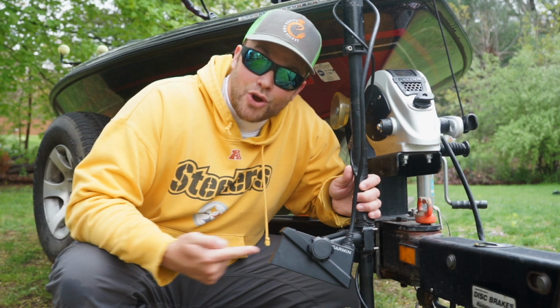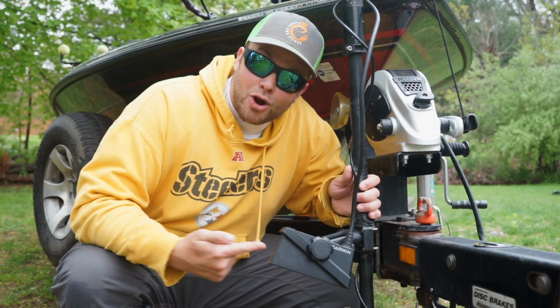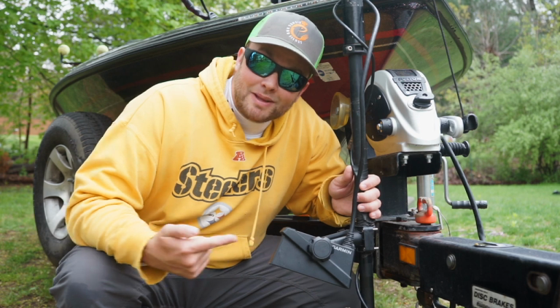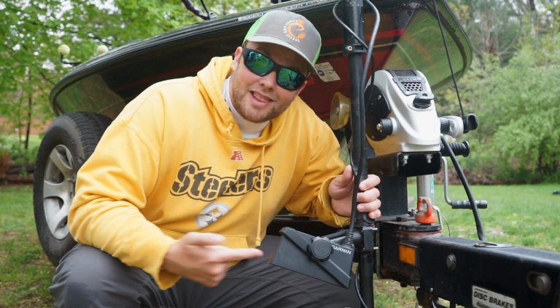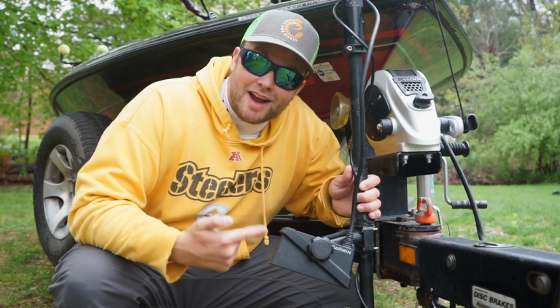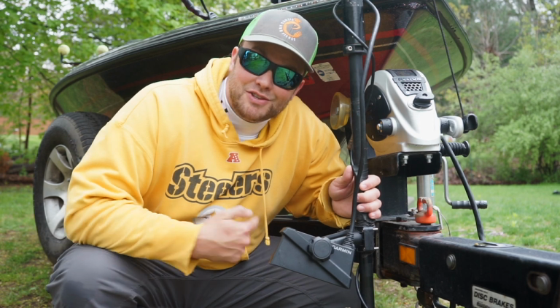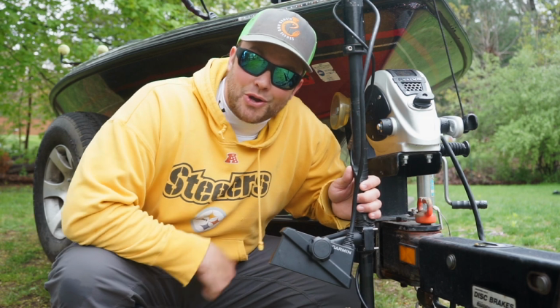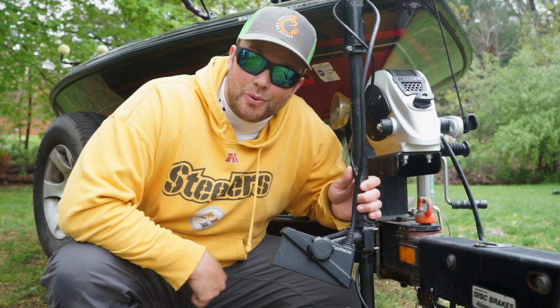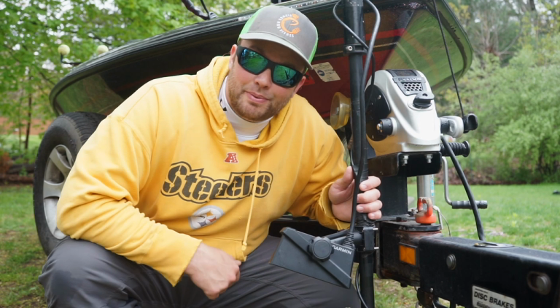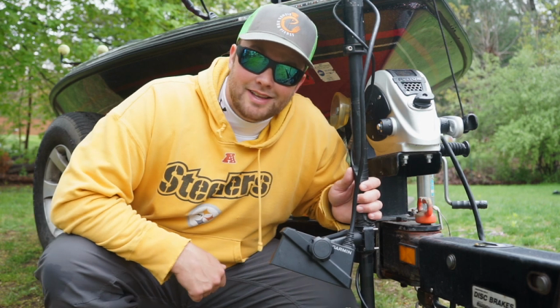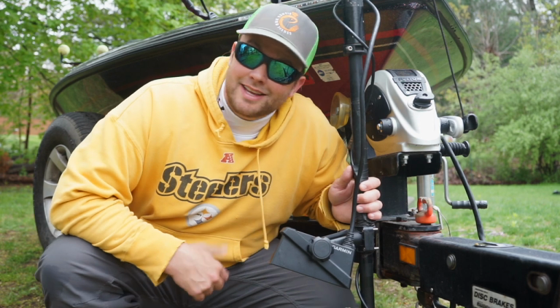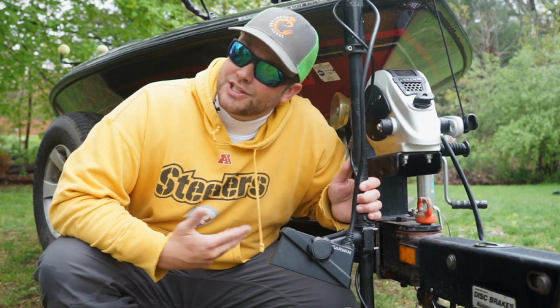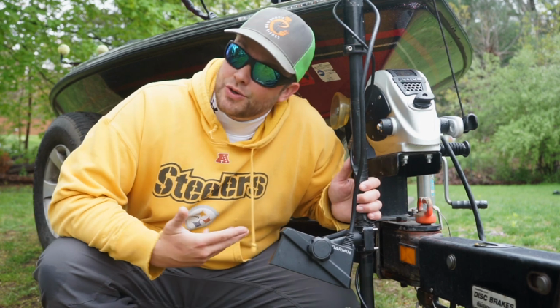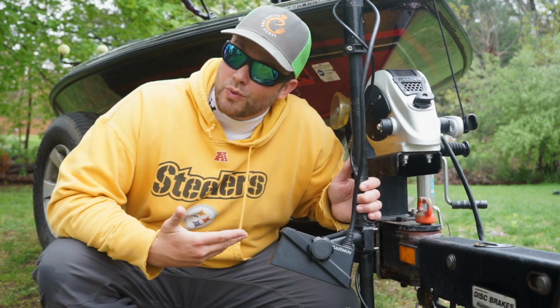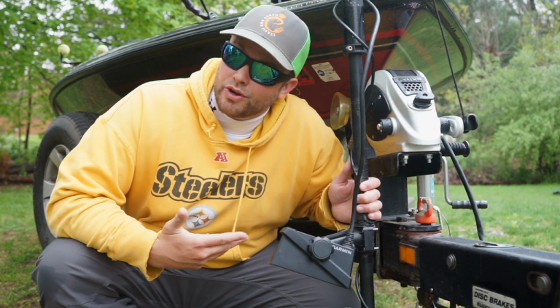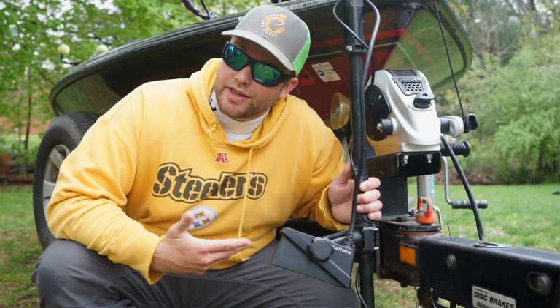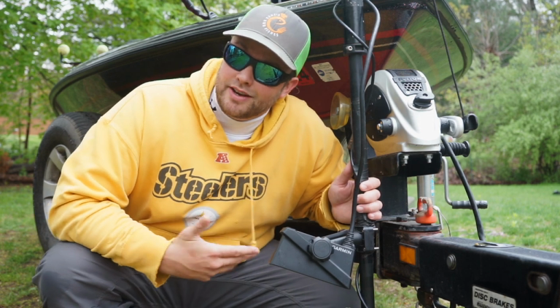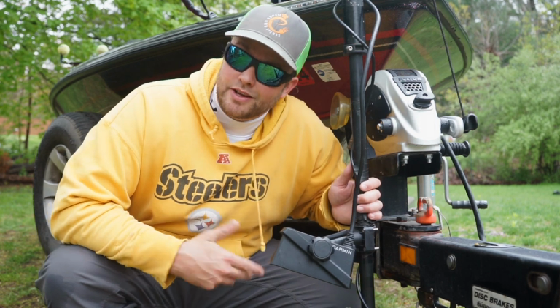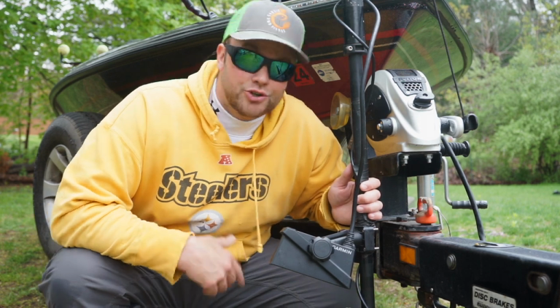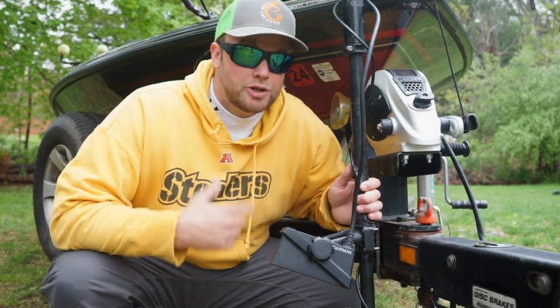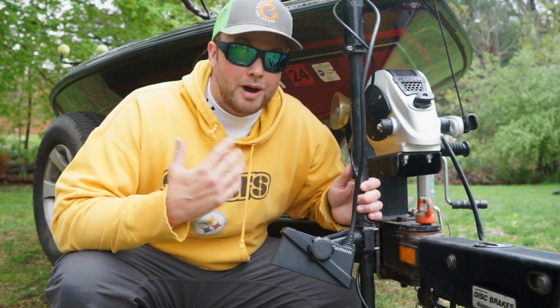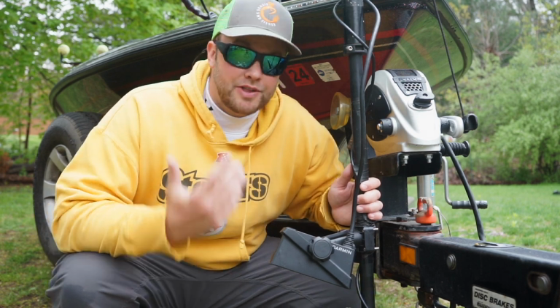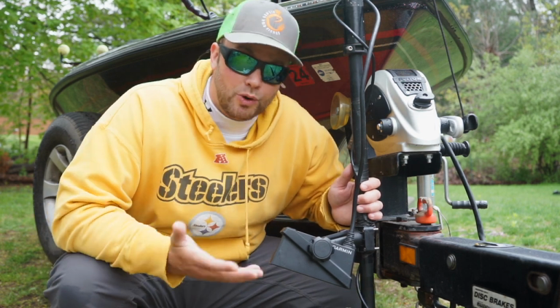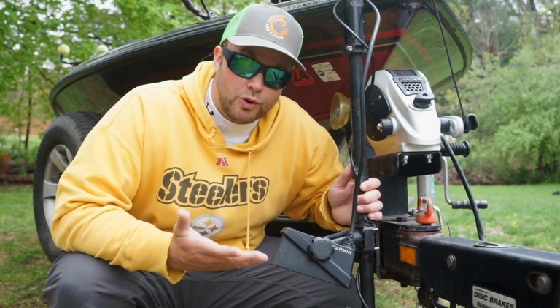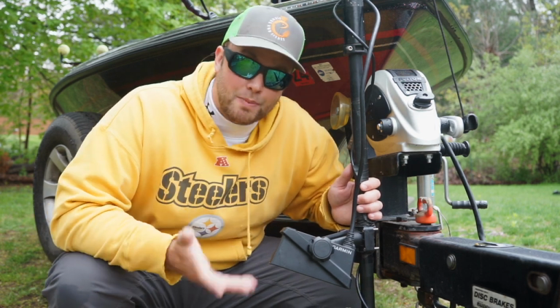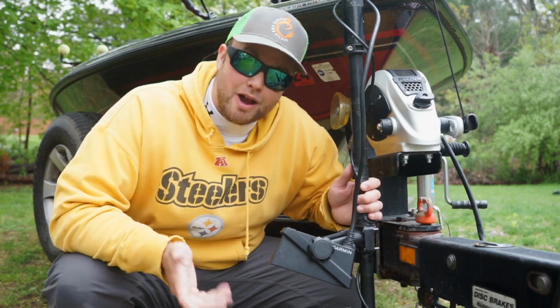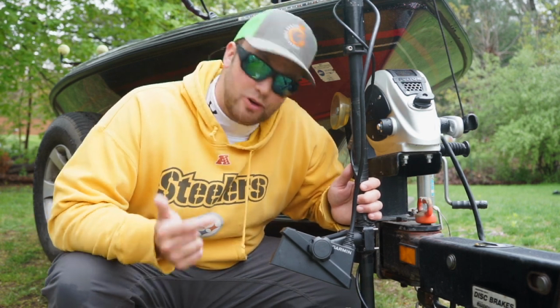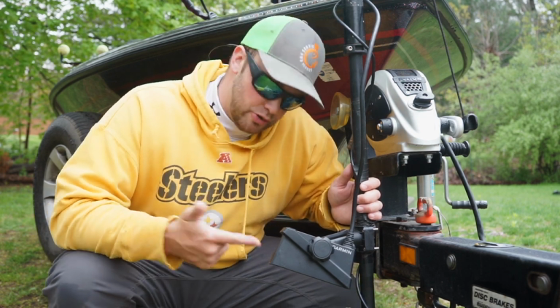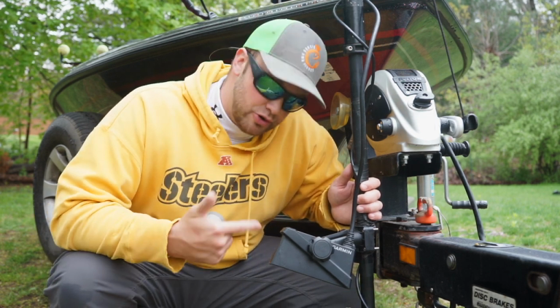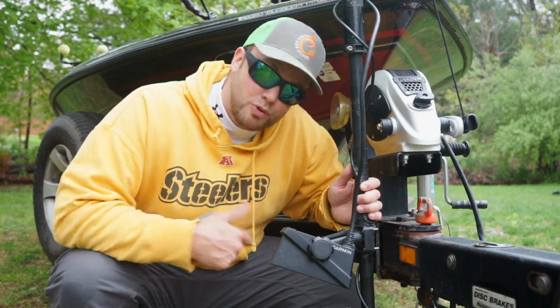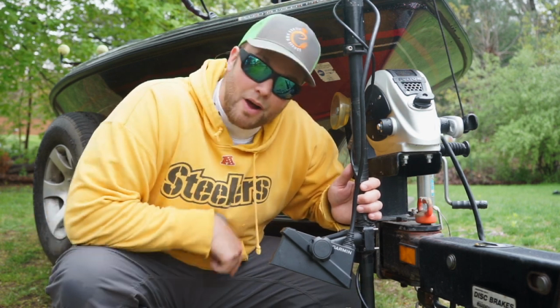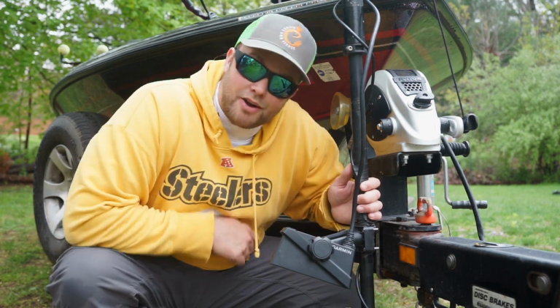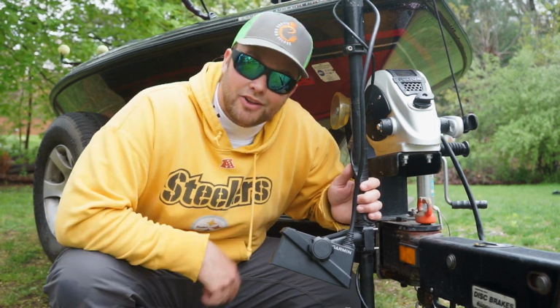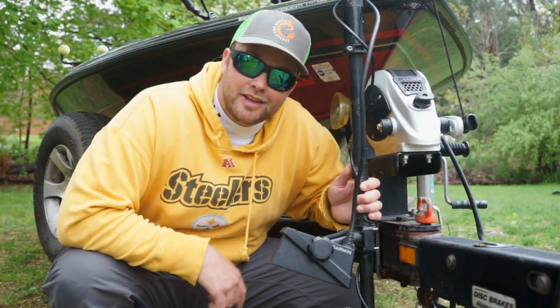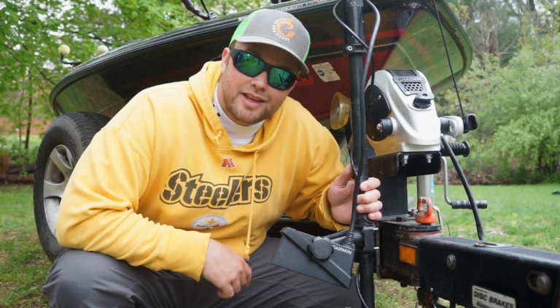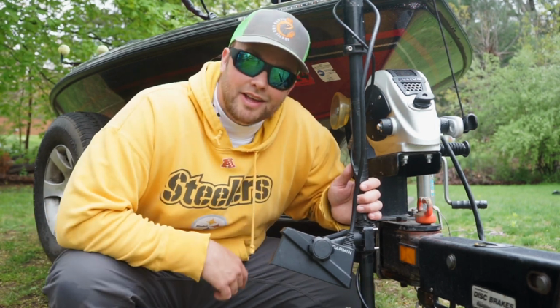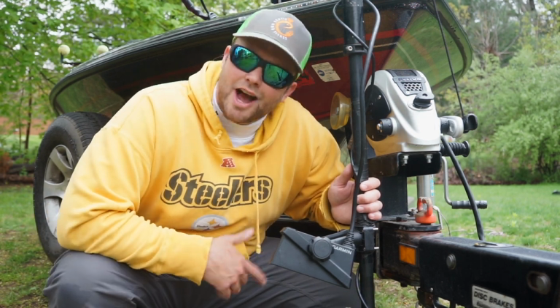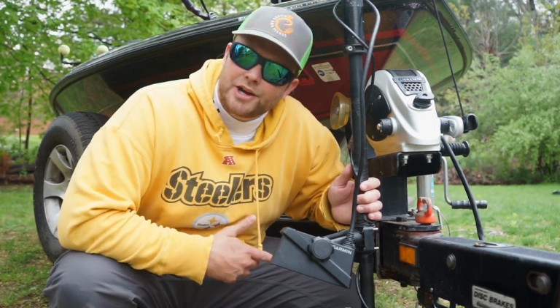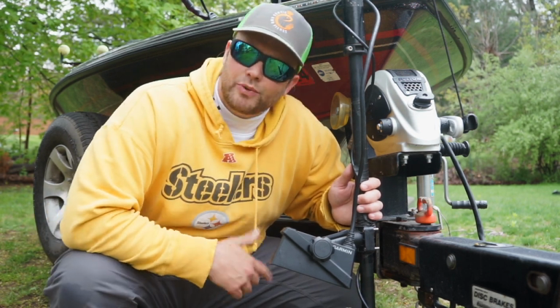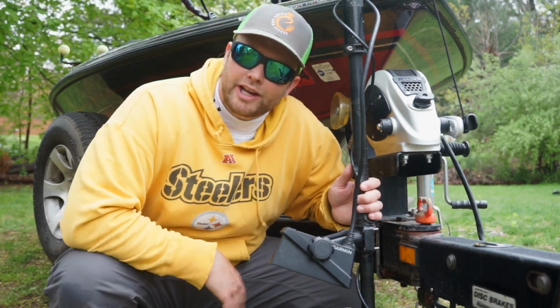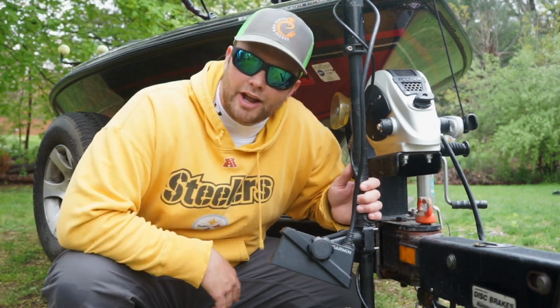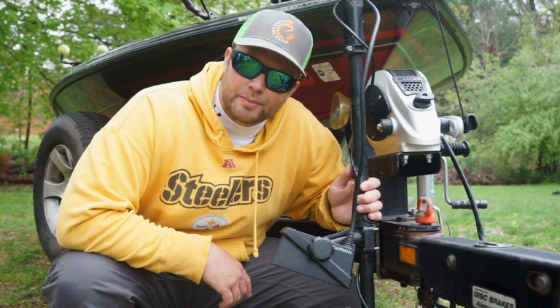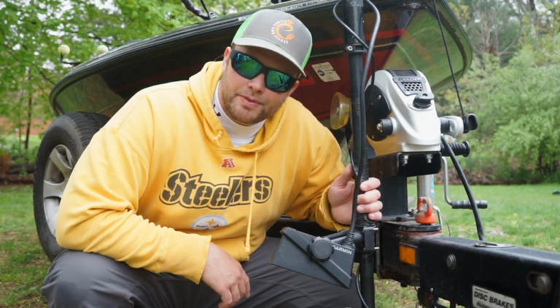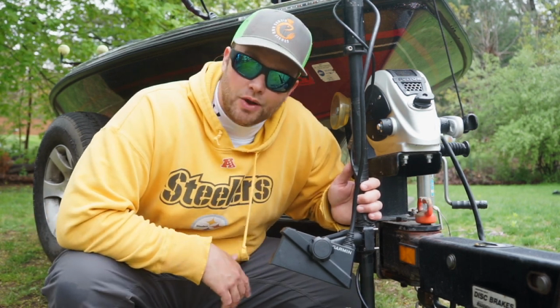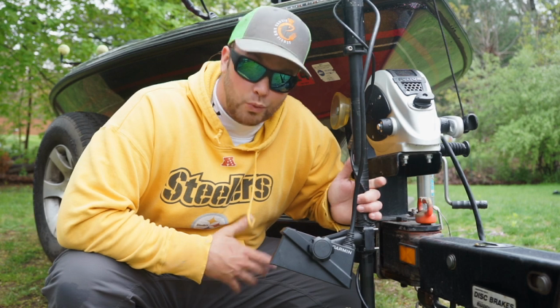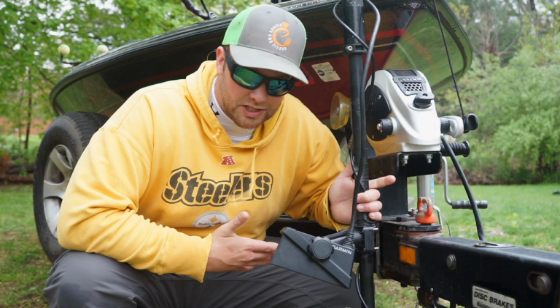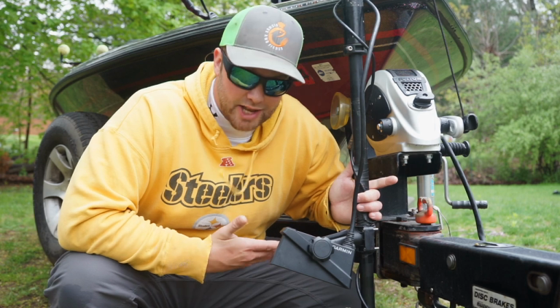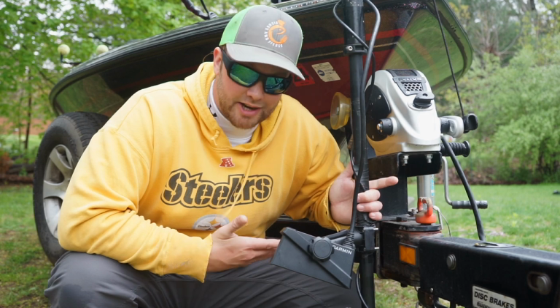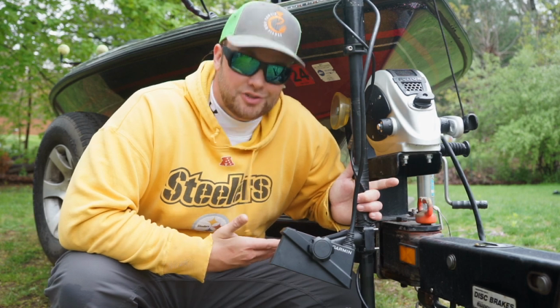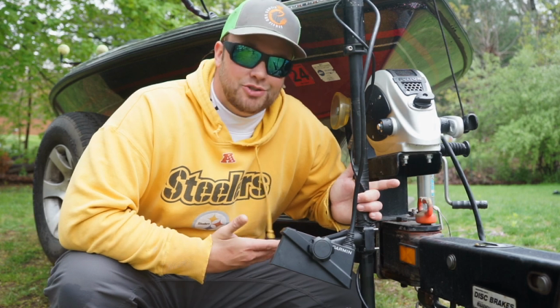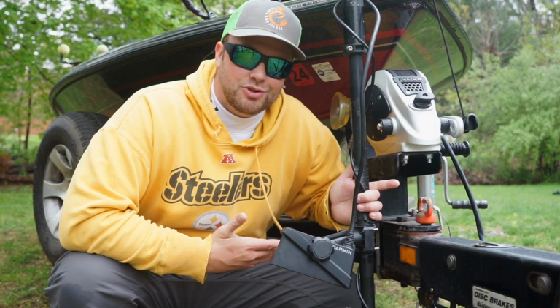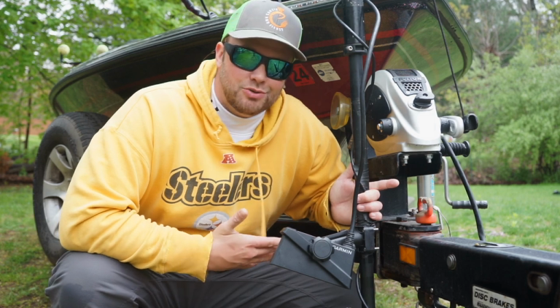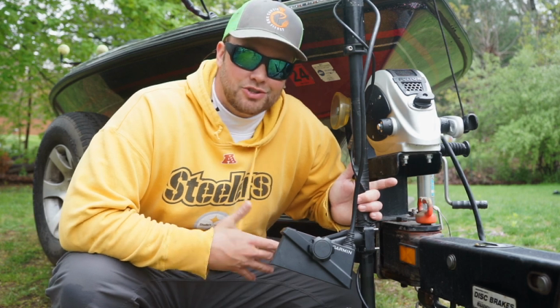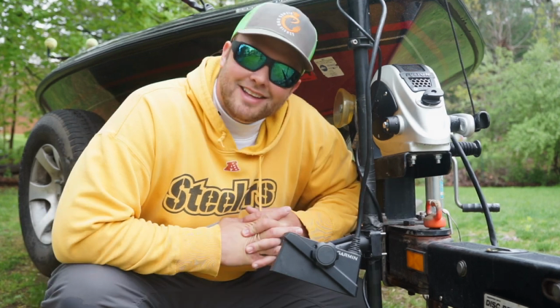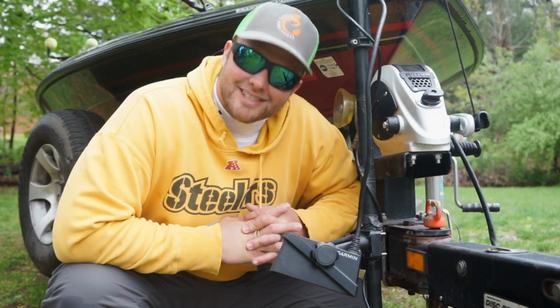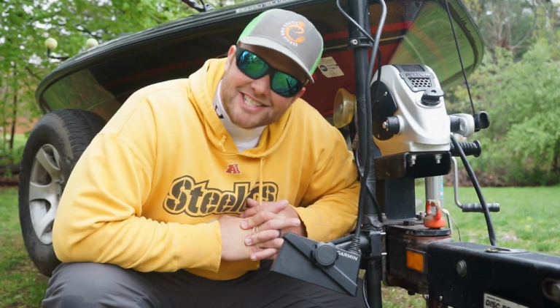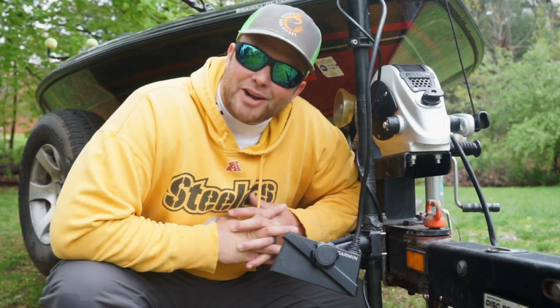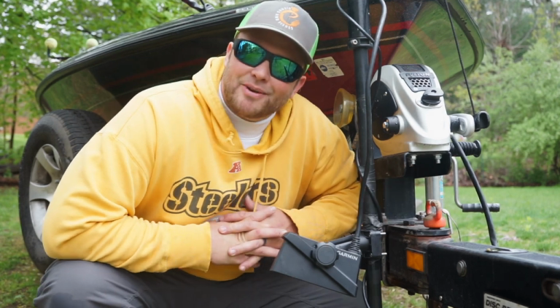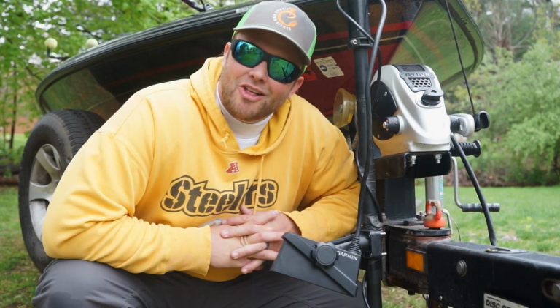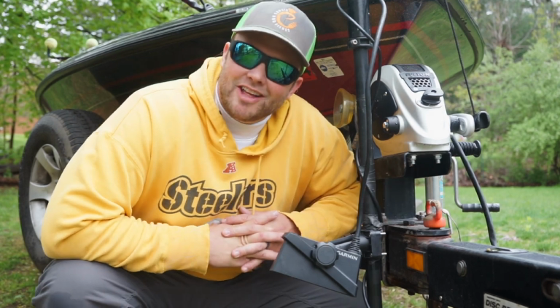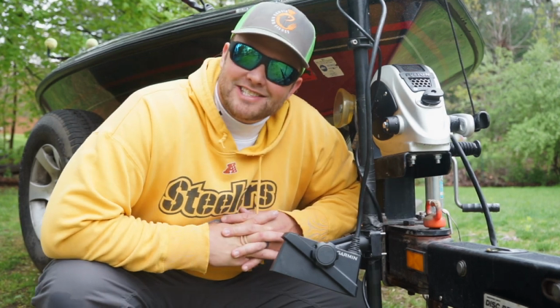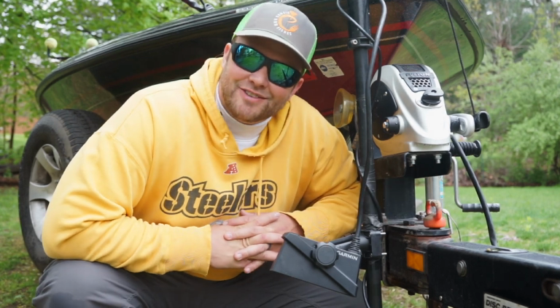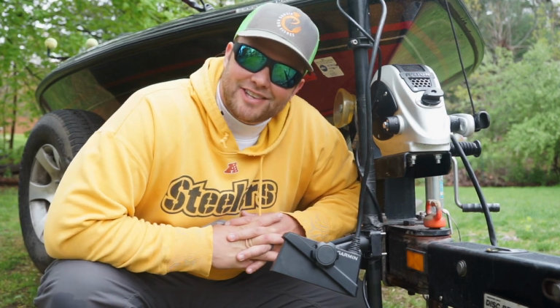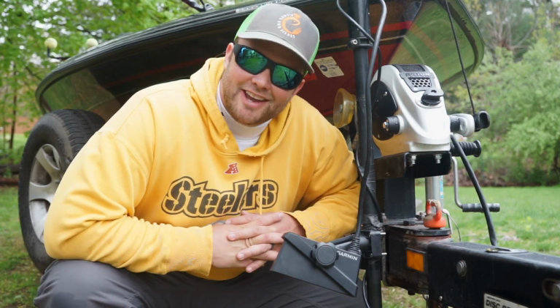Garmin LiveScope. Is it worth it? Should you buy the old model or the new model? How do you rig it up? What settings do you use? Let's talk about all that stuff today.